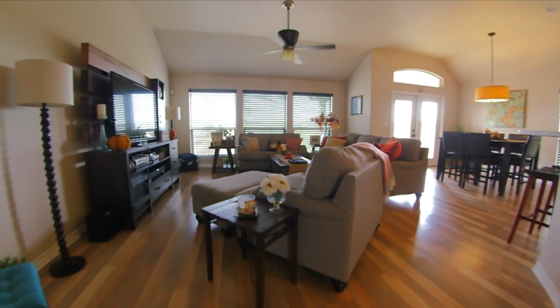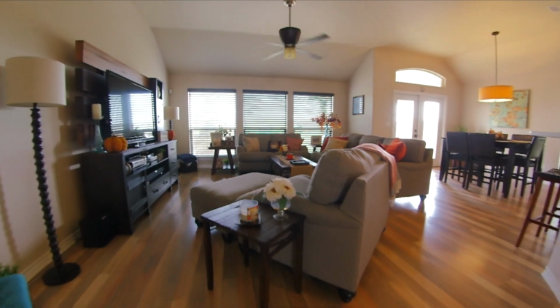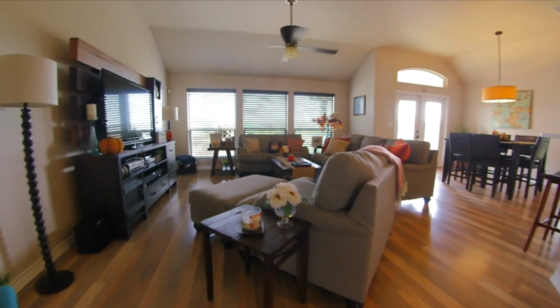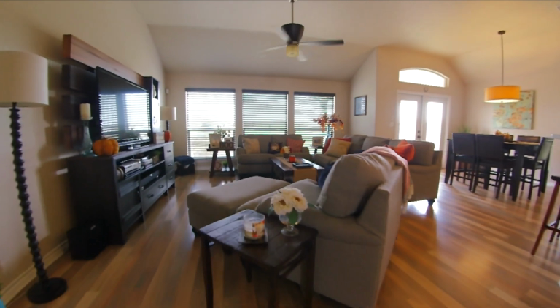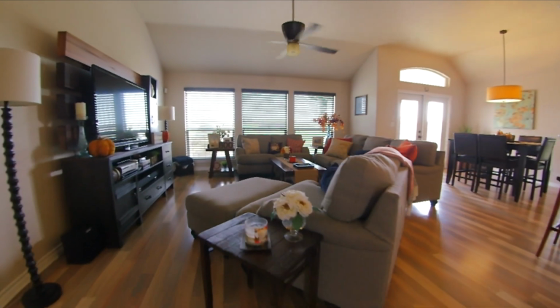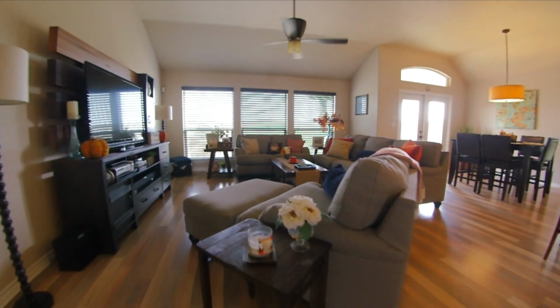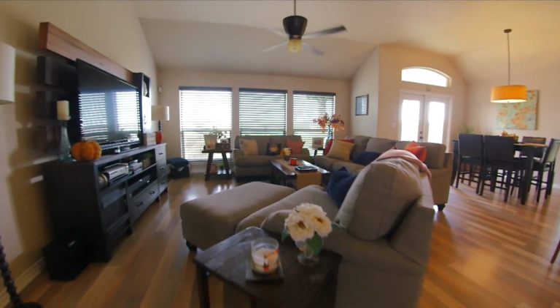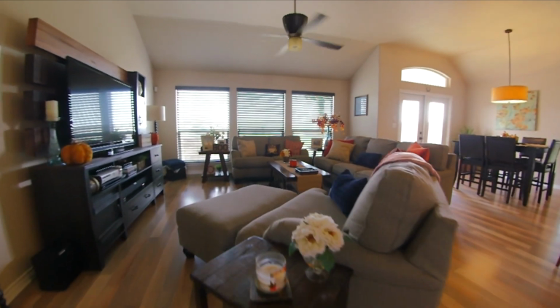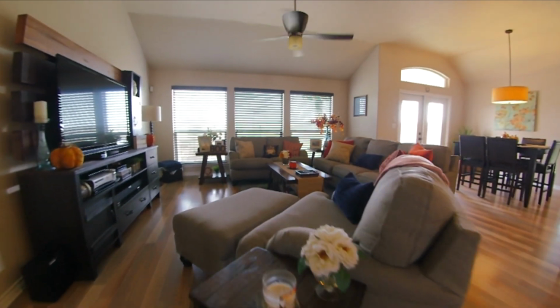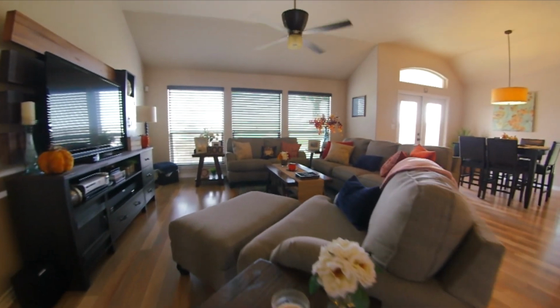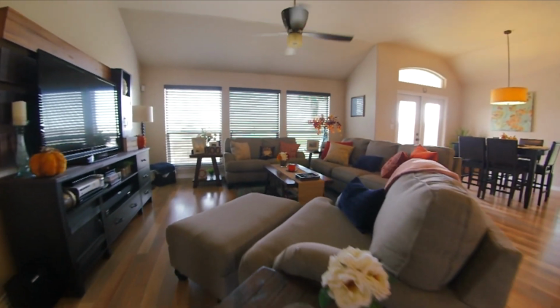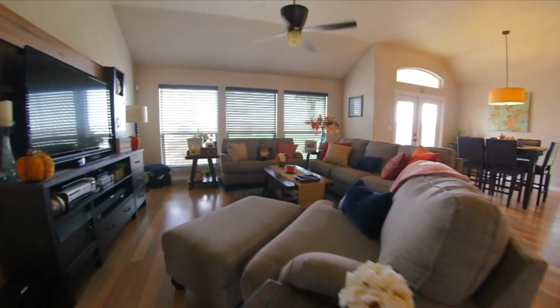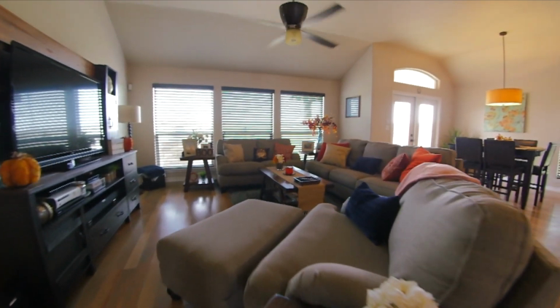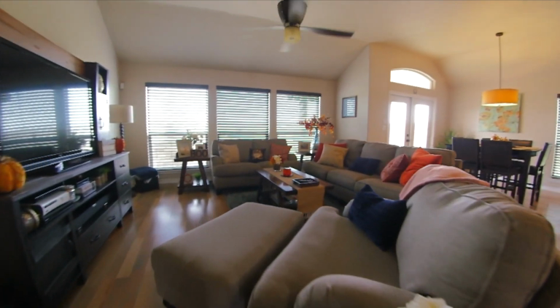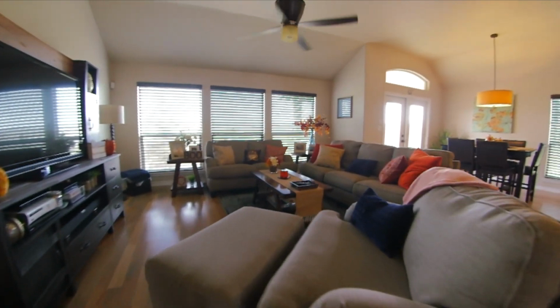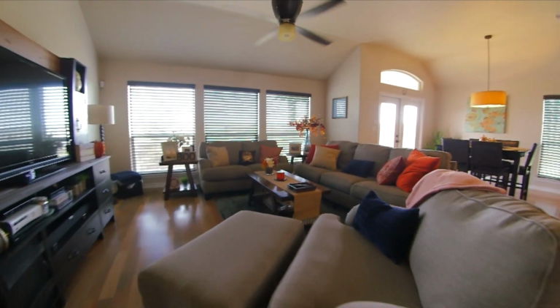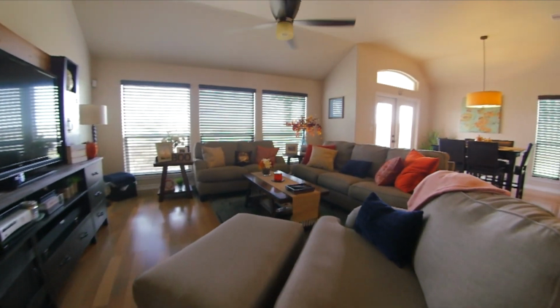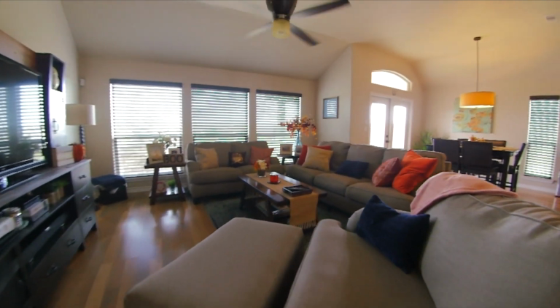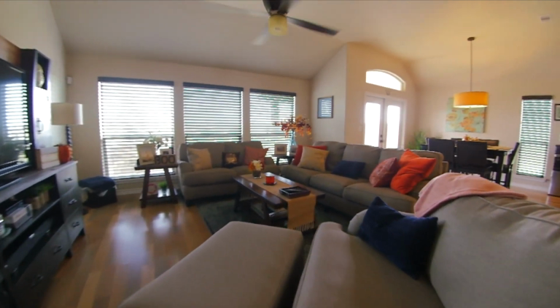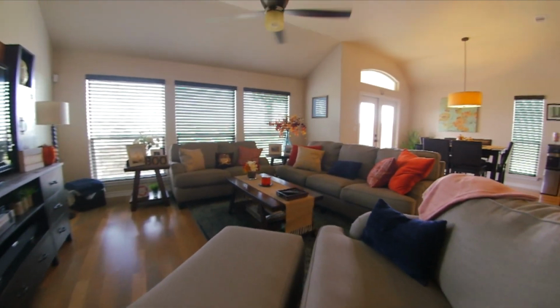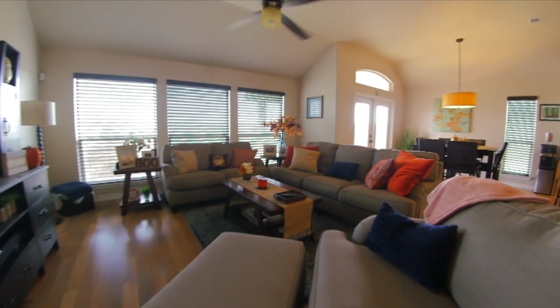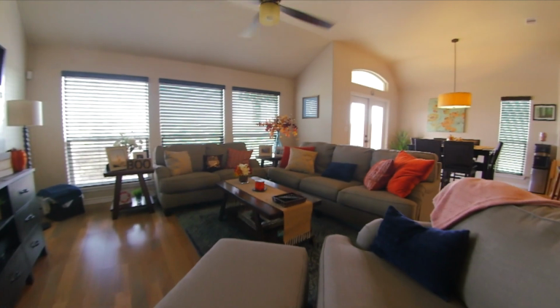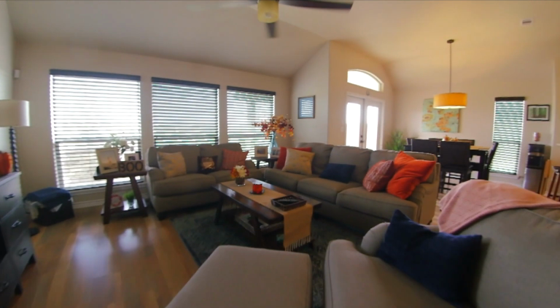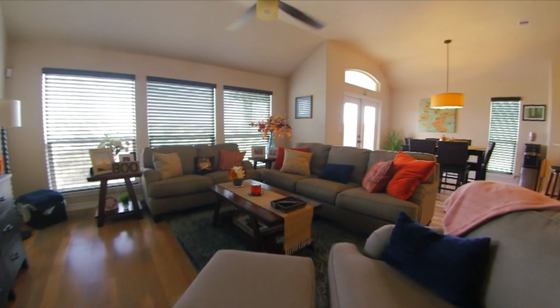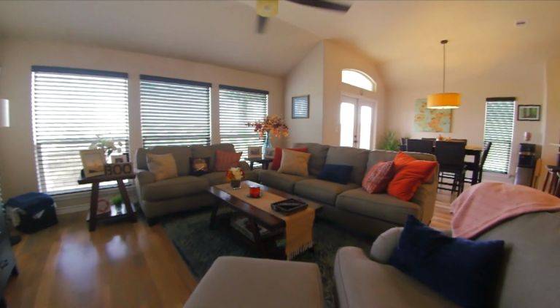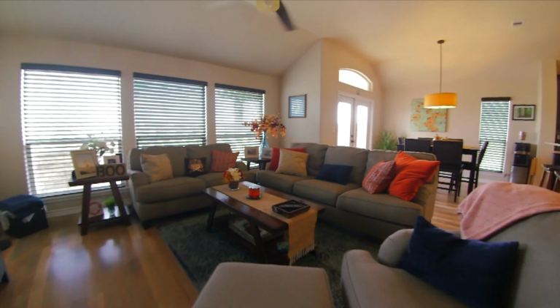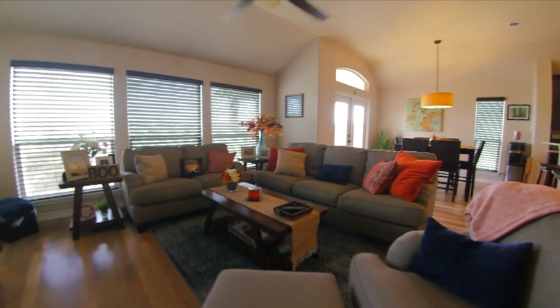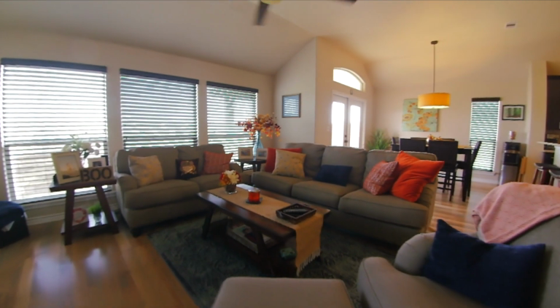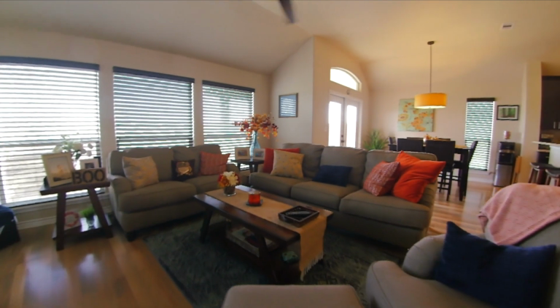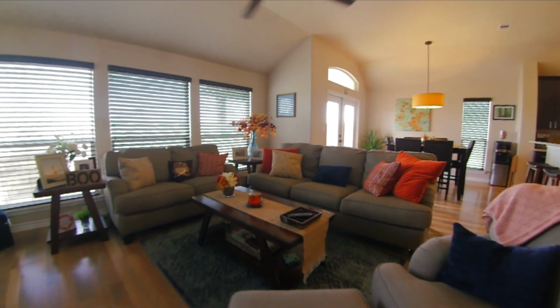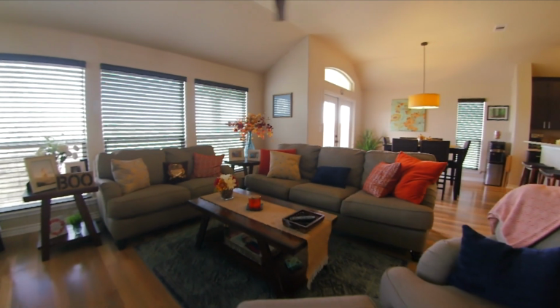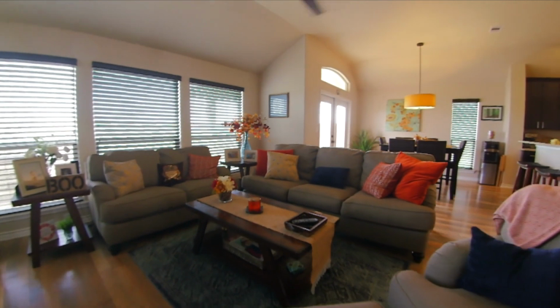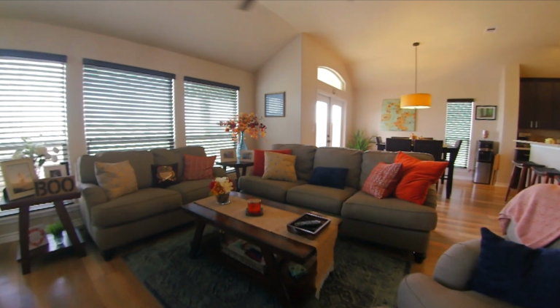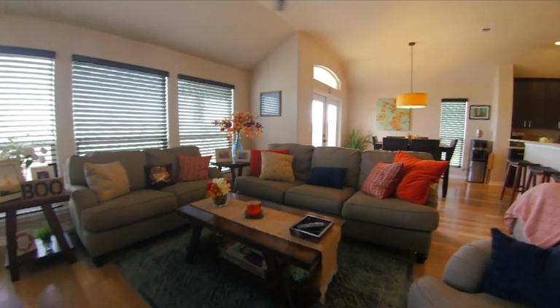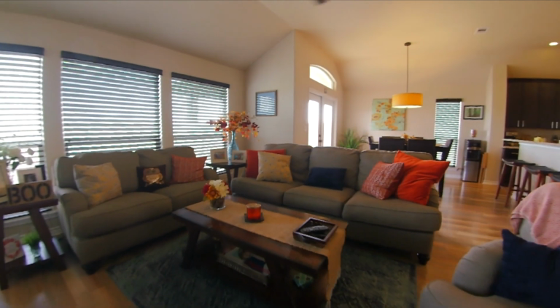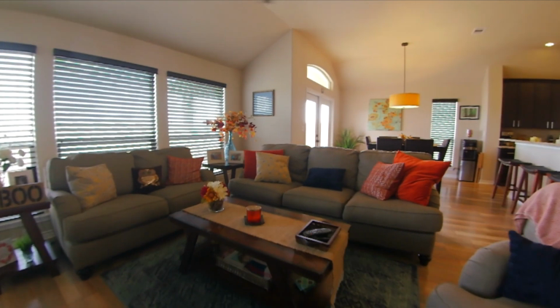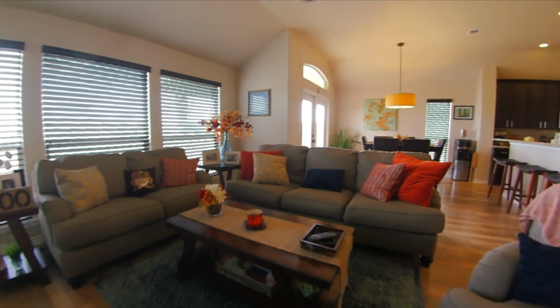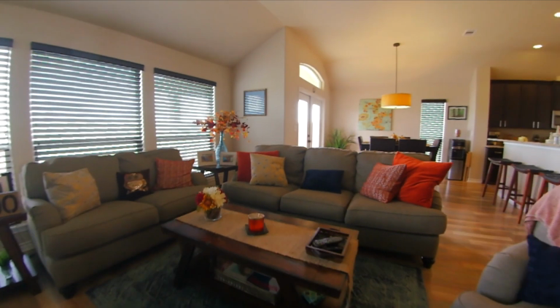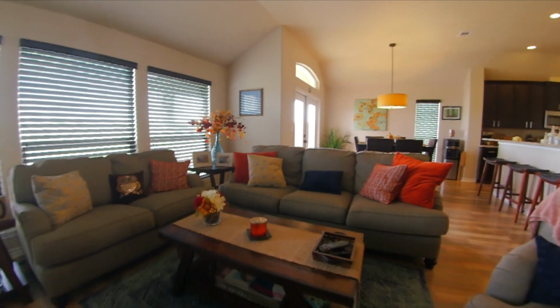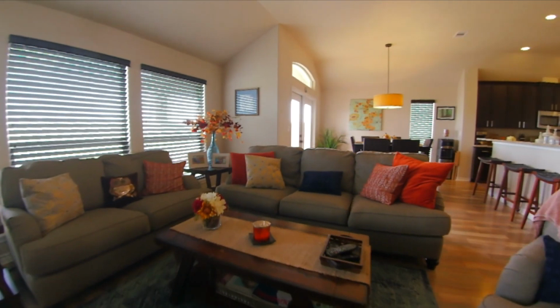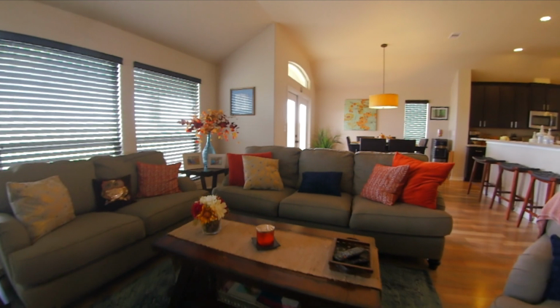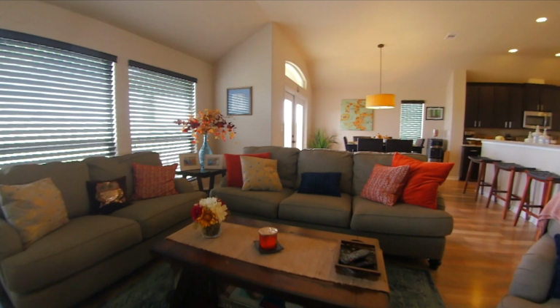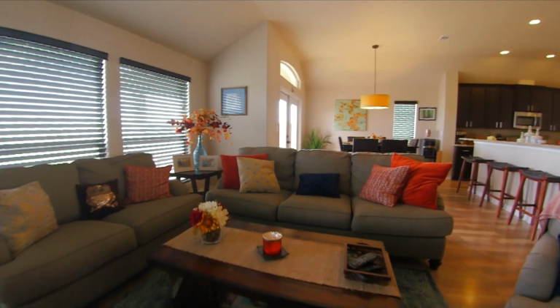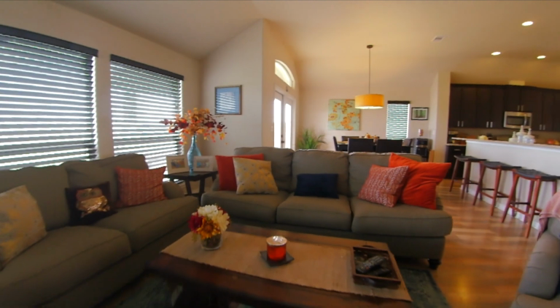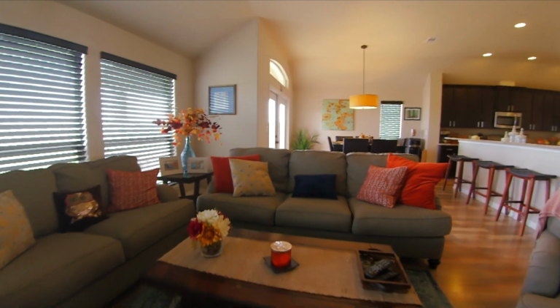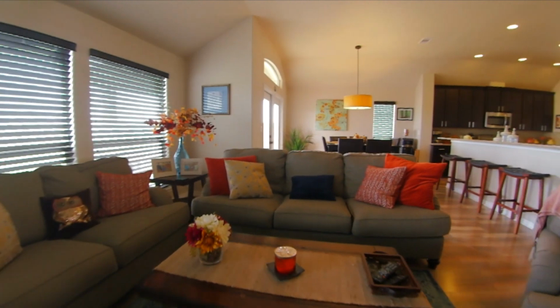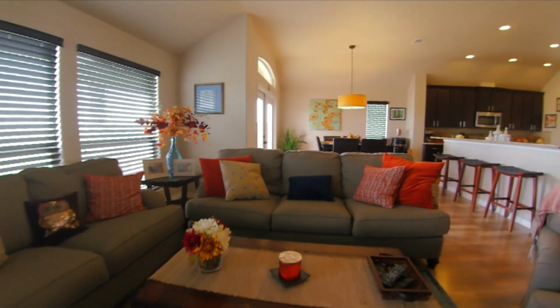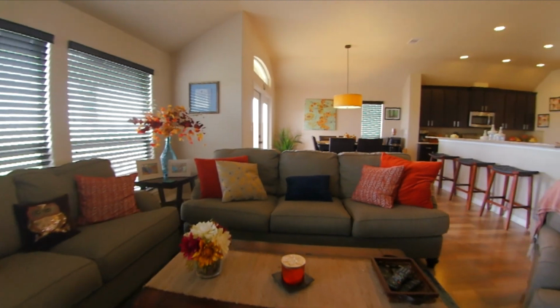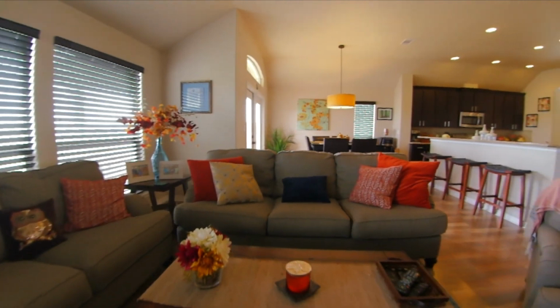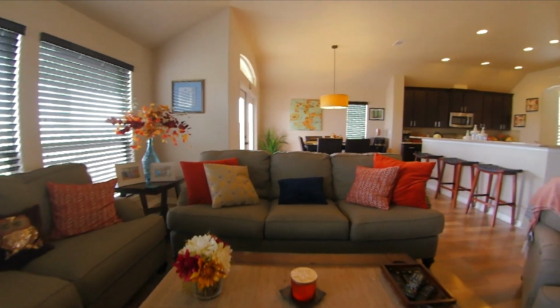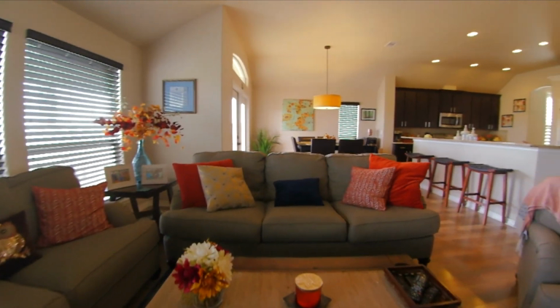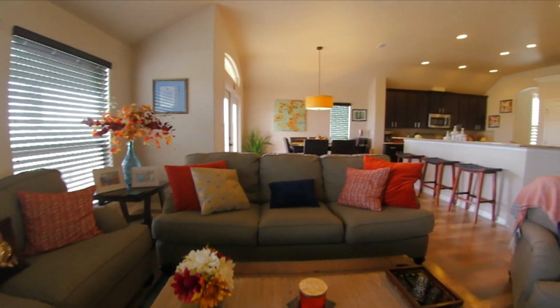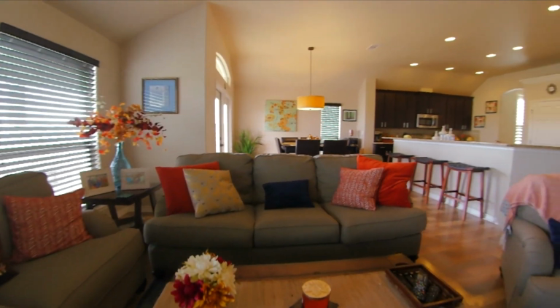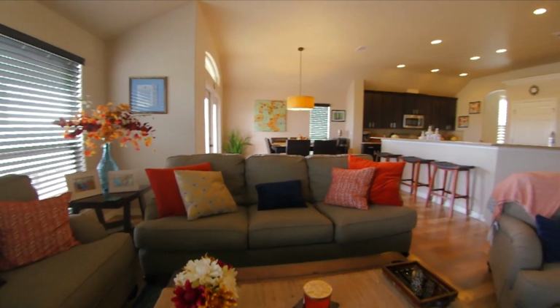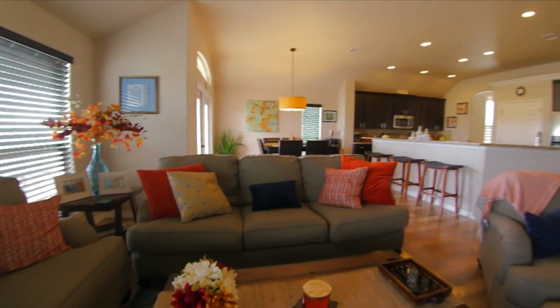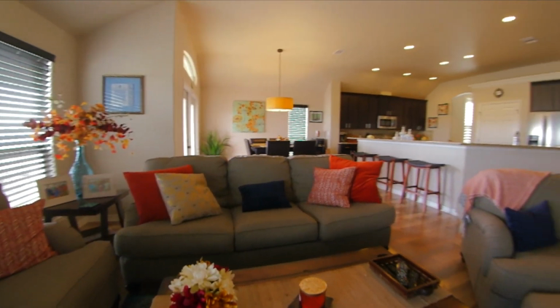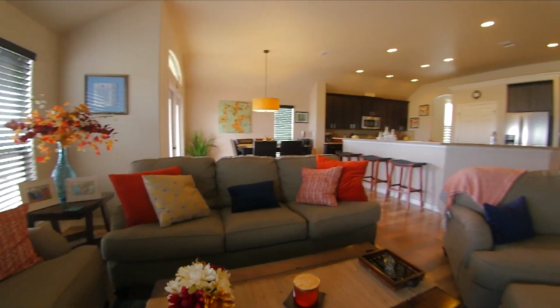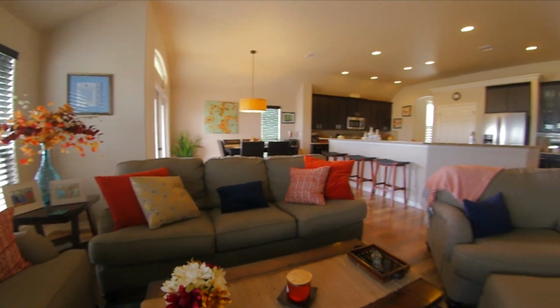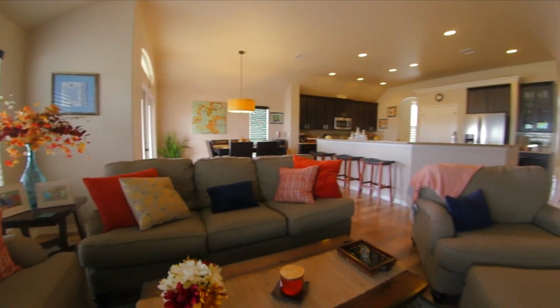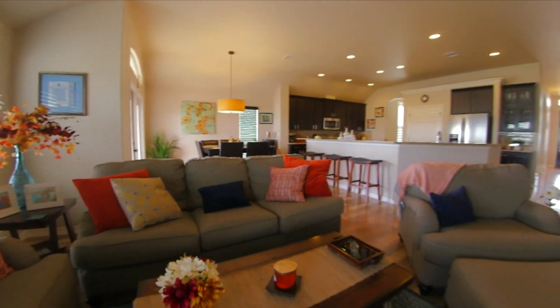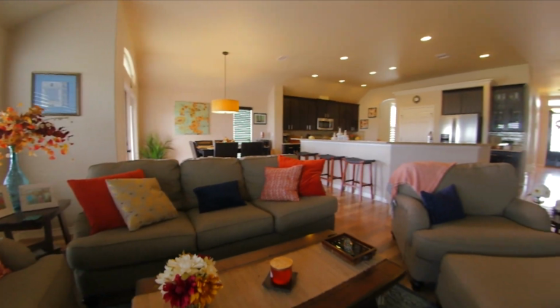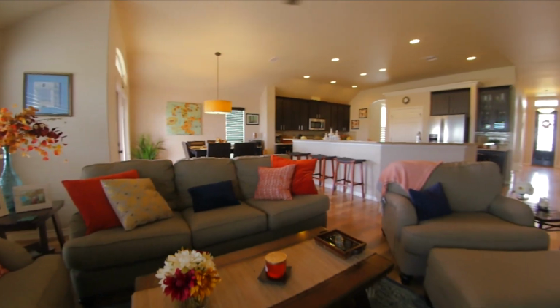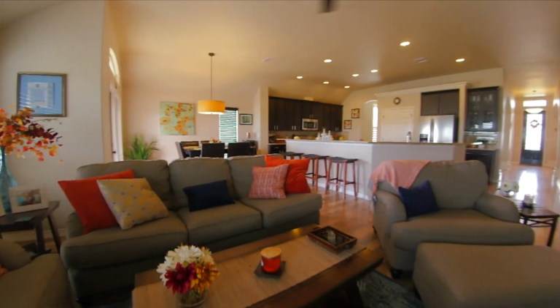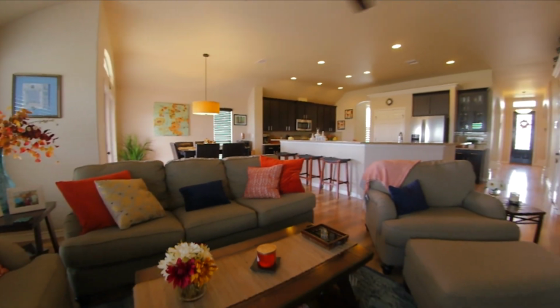Your family will comfortably be suited and ready to enjoy two spacious living areas and two dining areas for all the family fun.